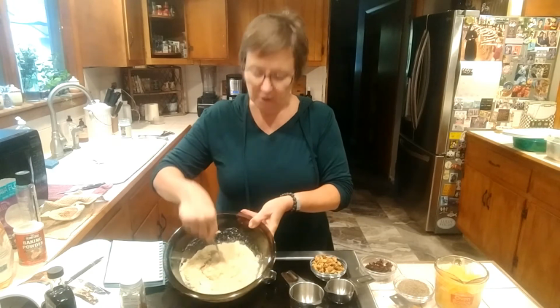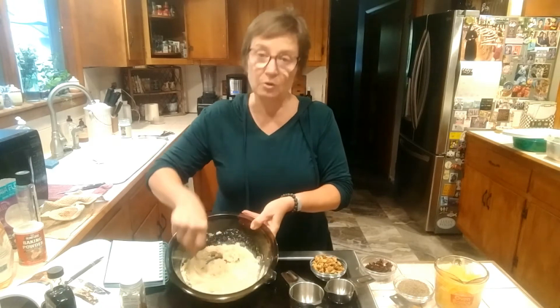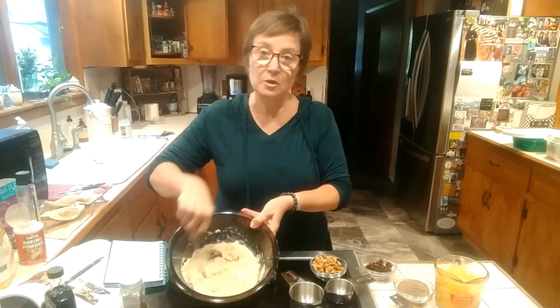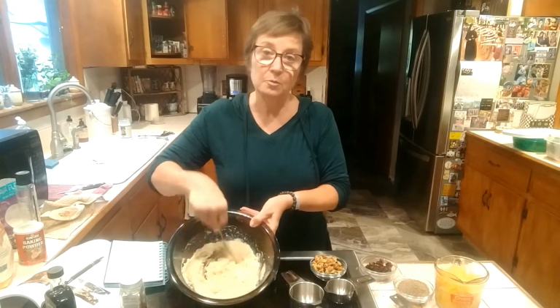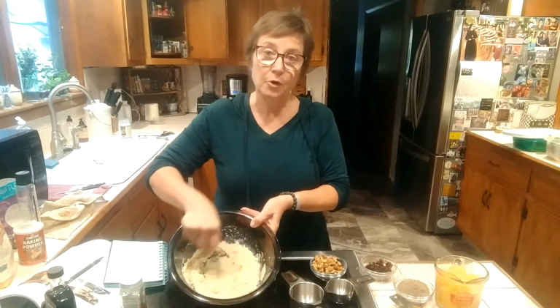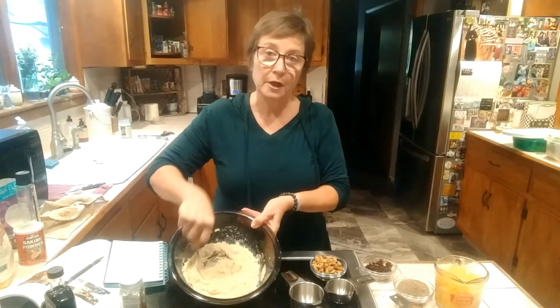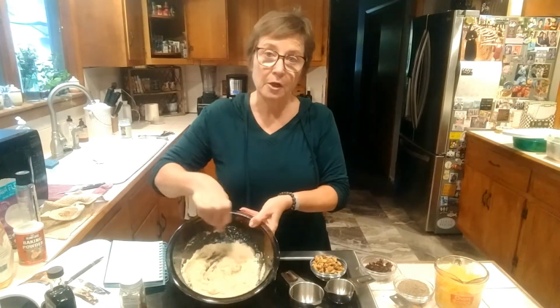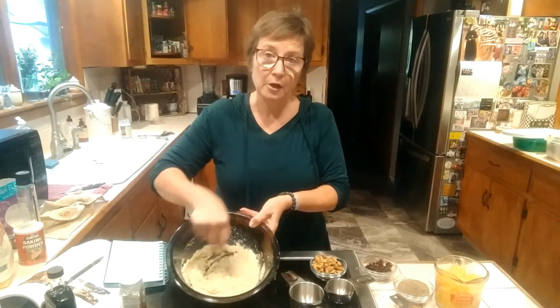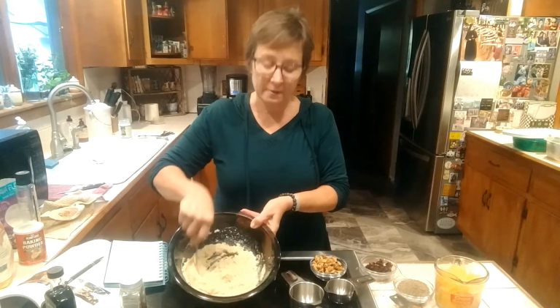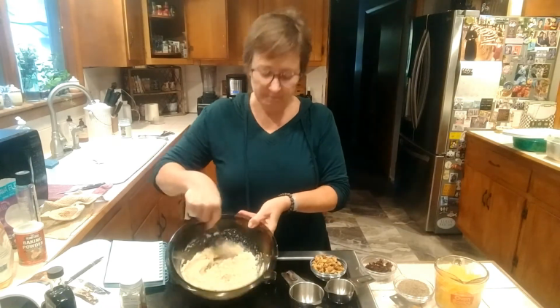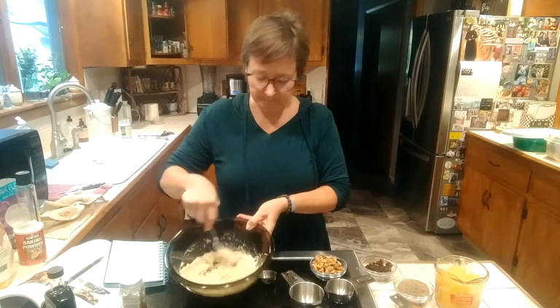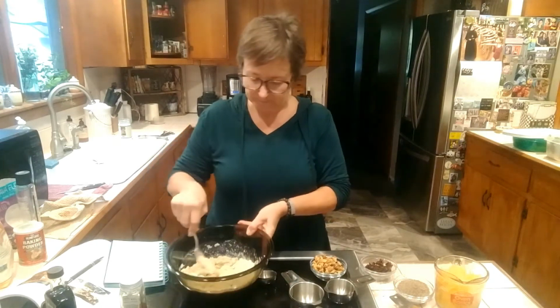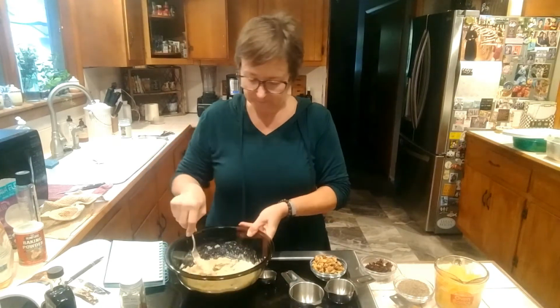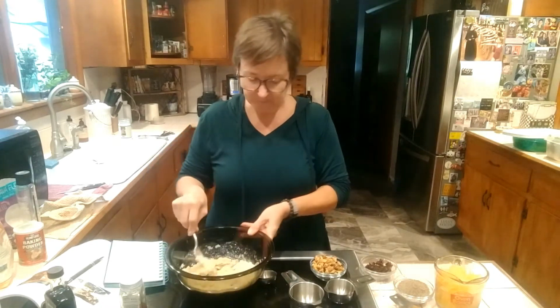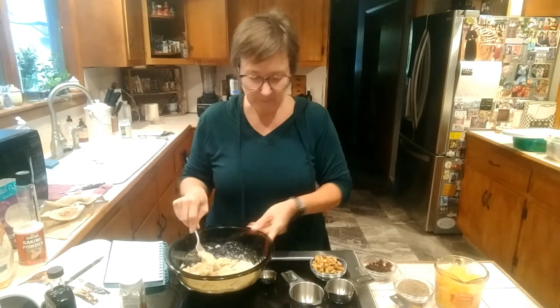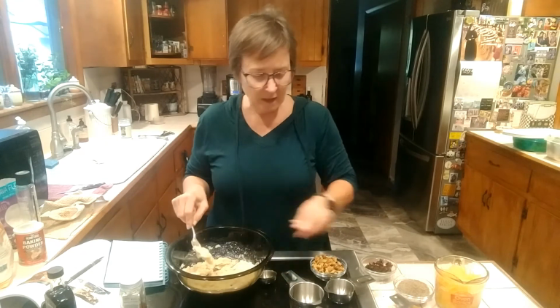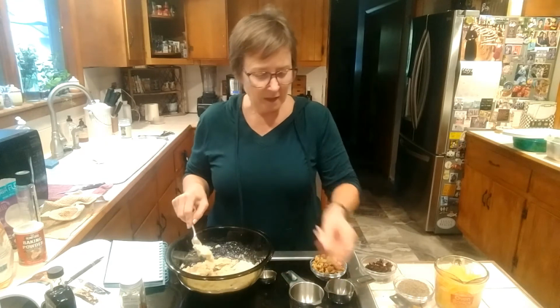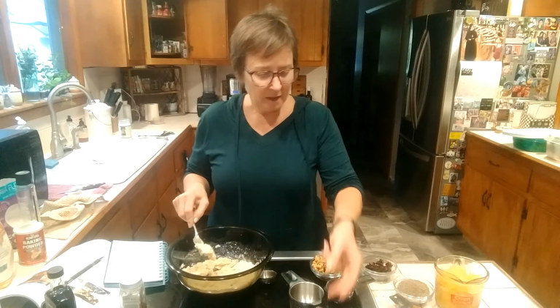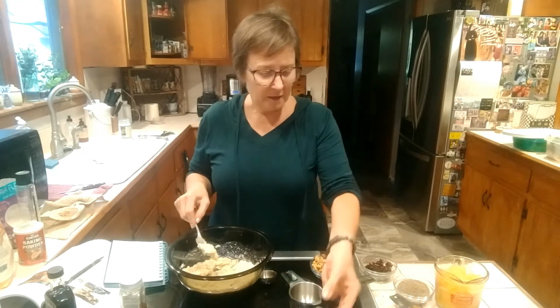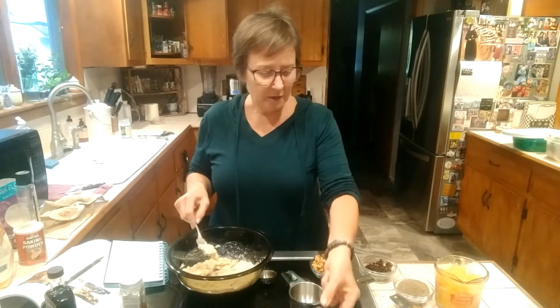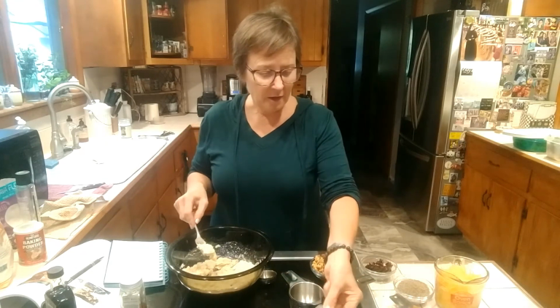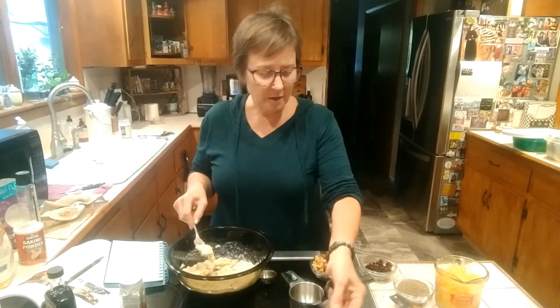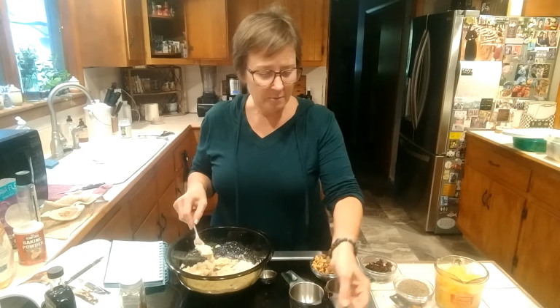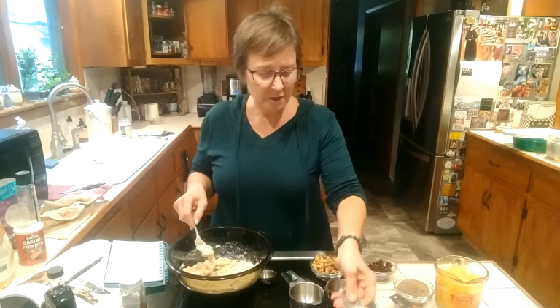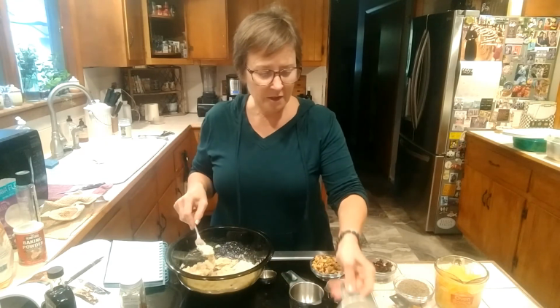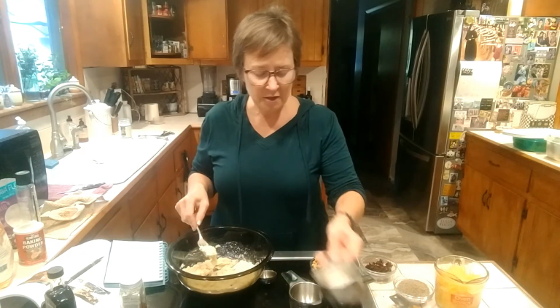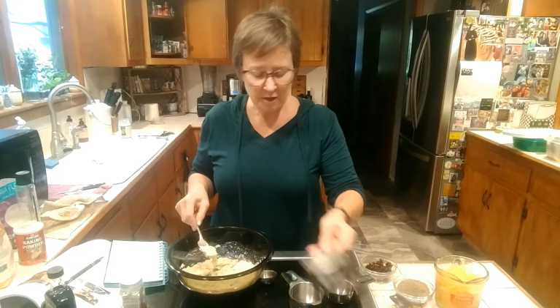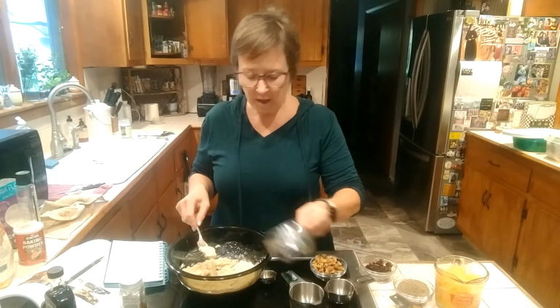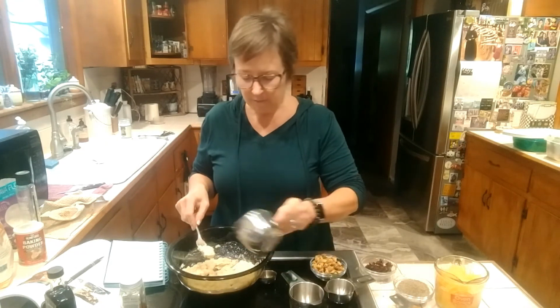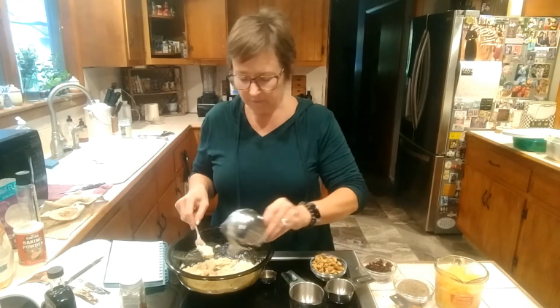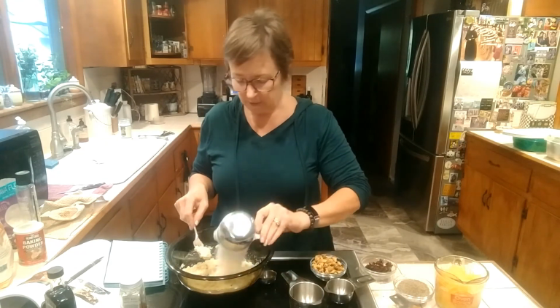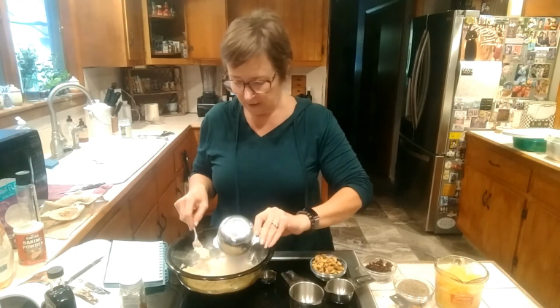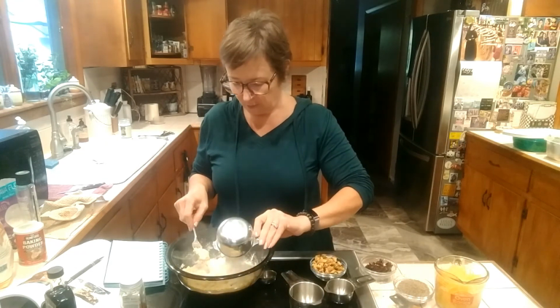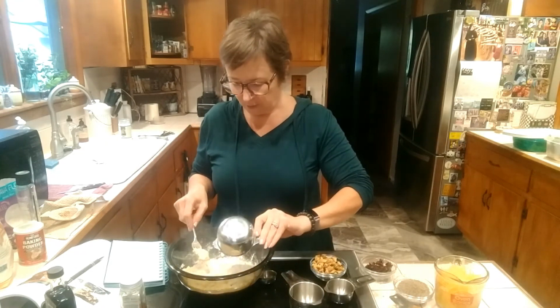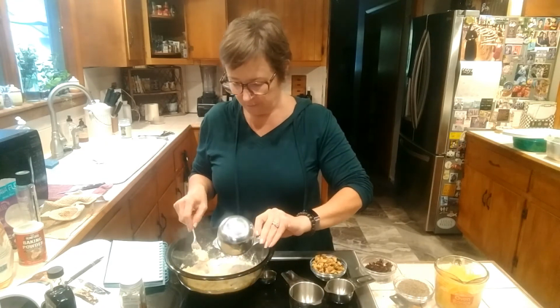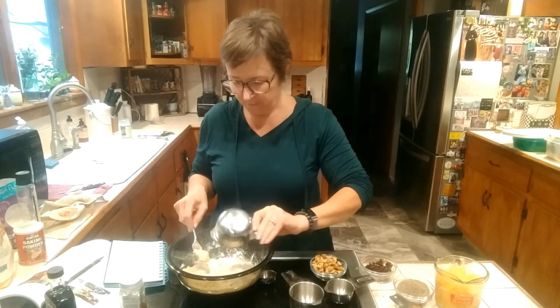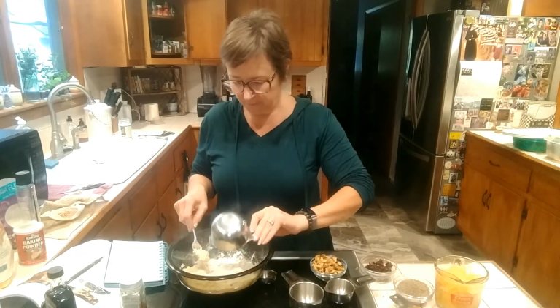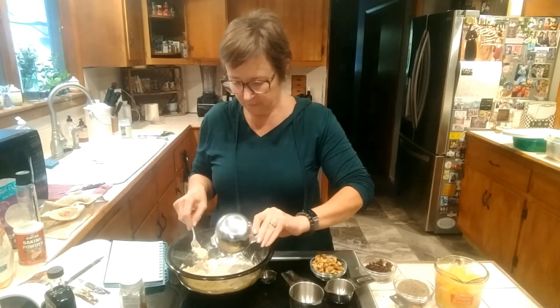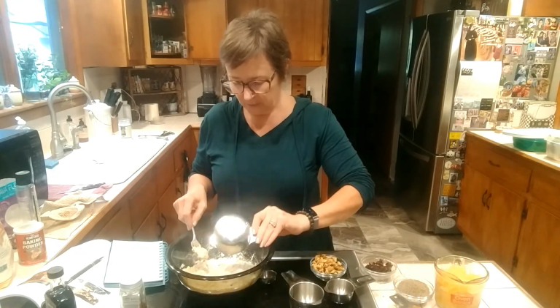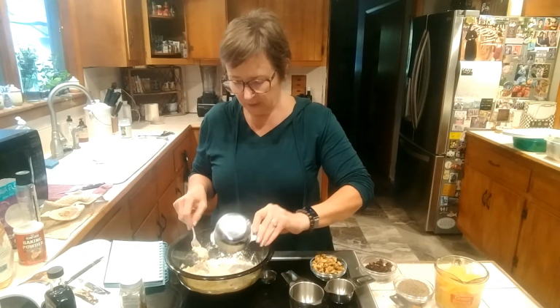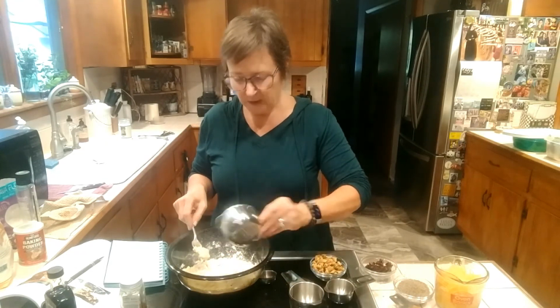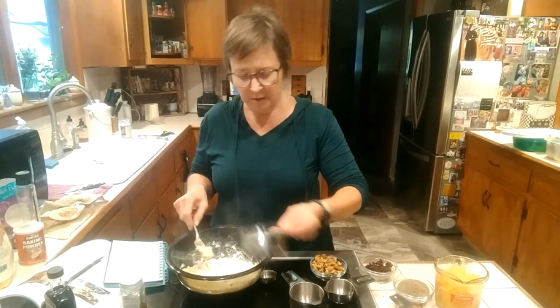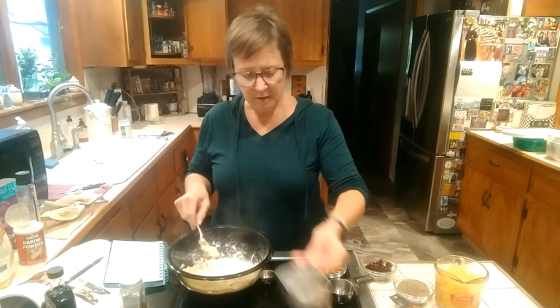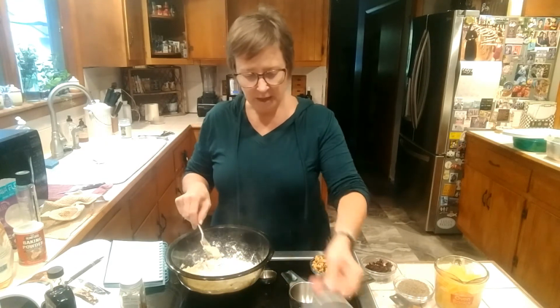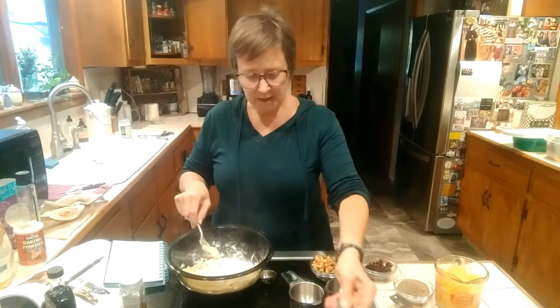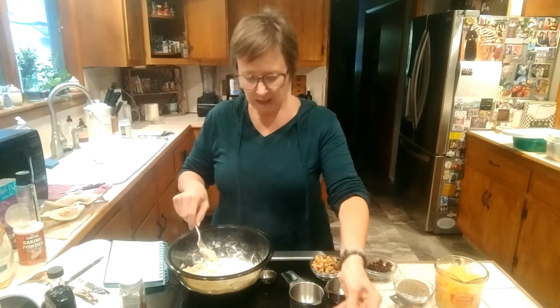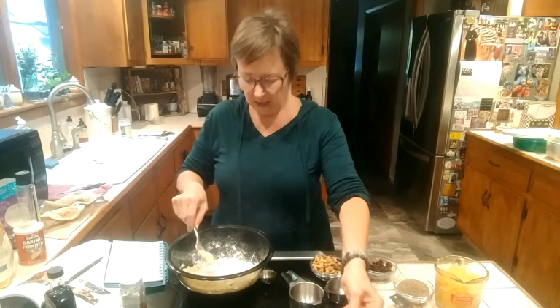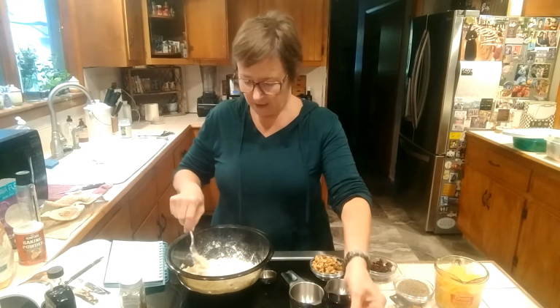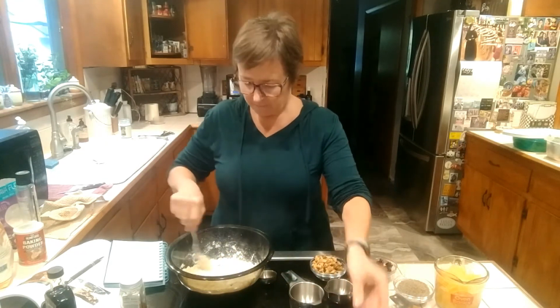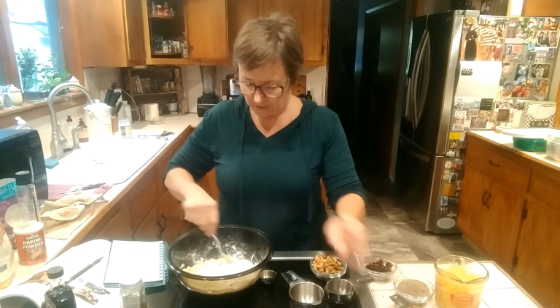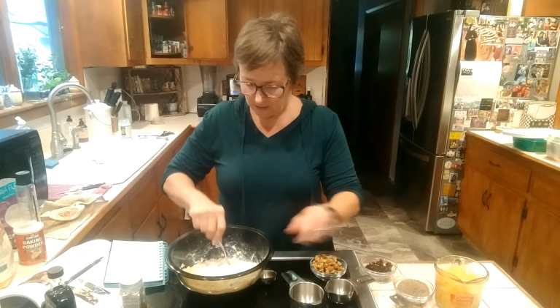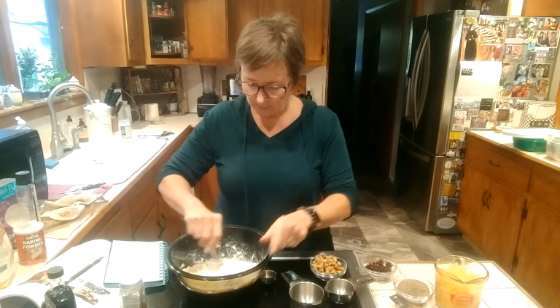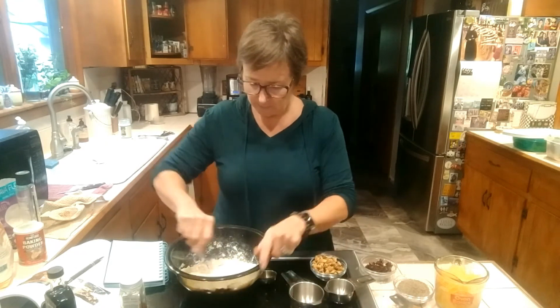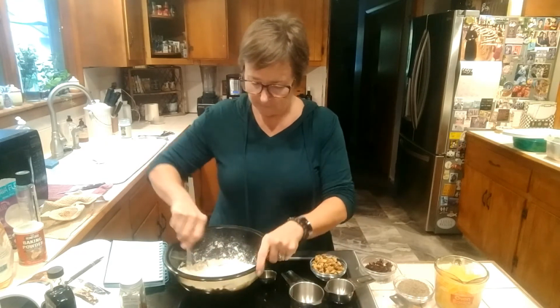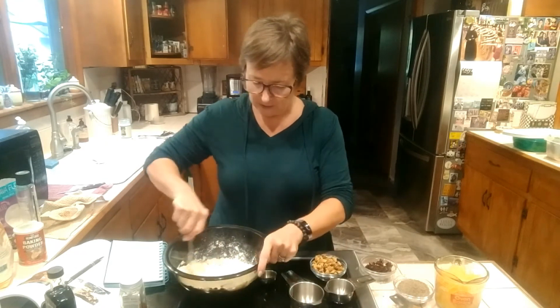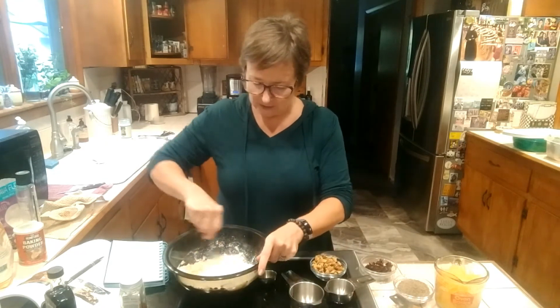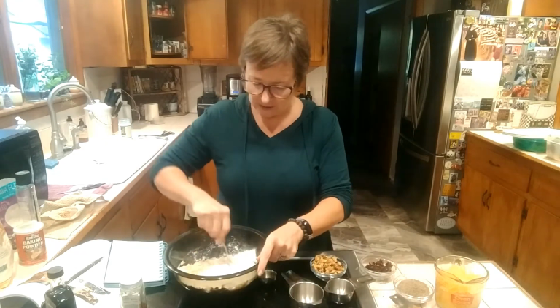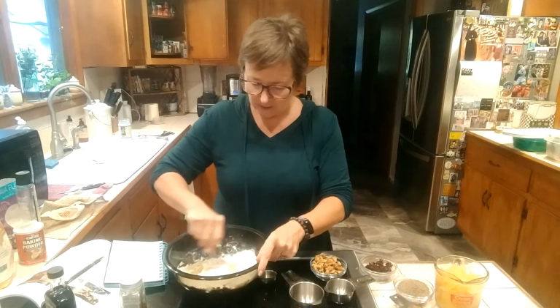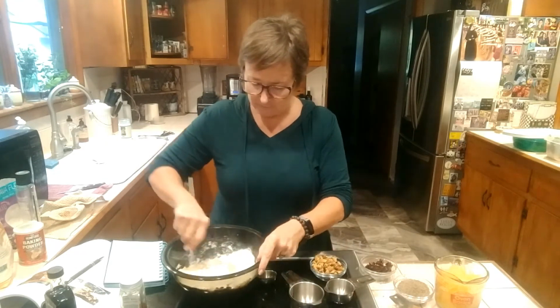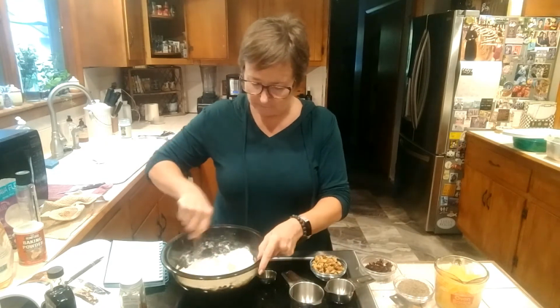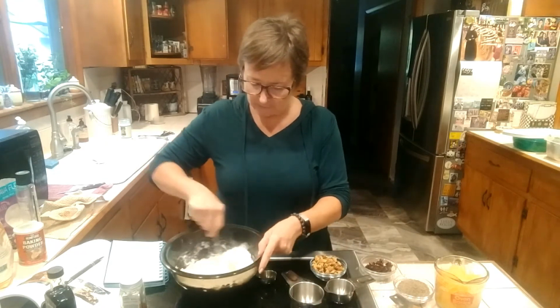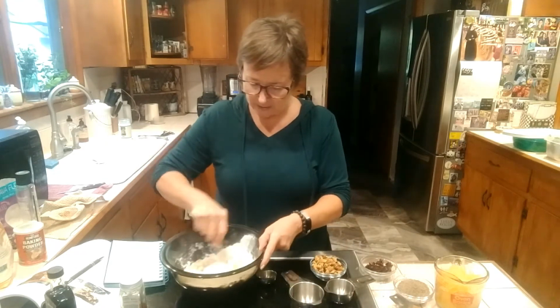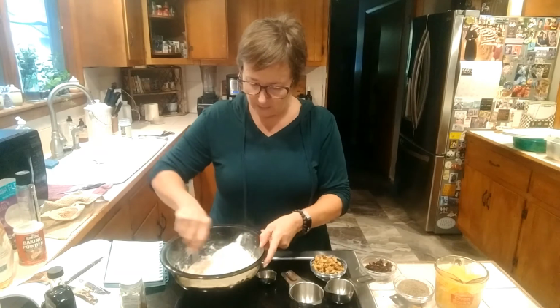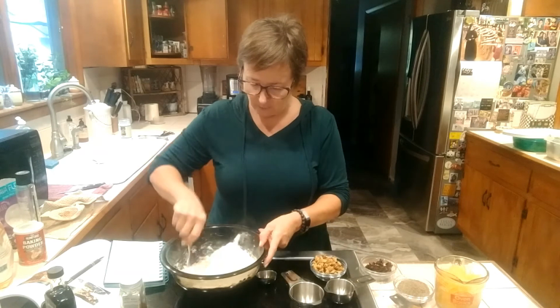It looks pretty good. Here comes the cassava flour — that's half a cup of cassava flour.